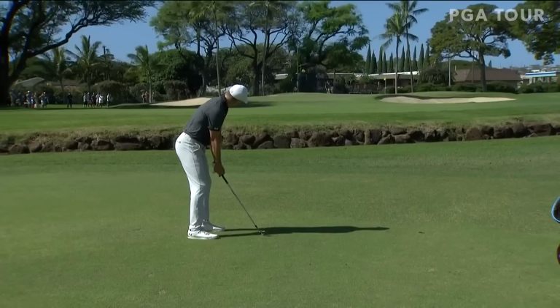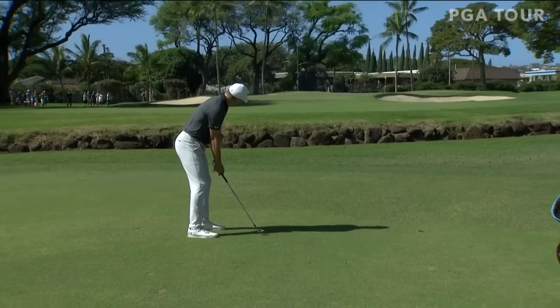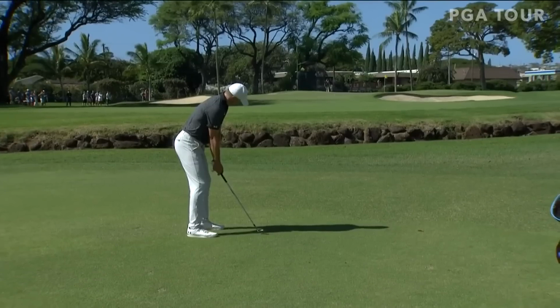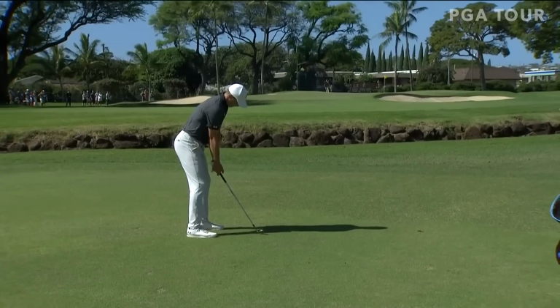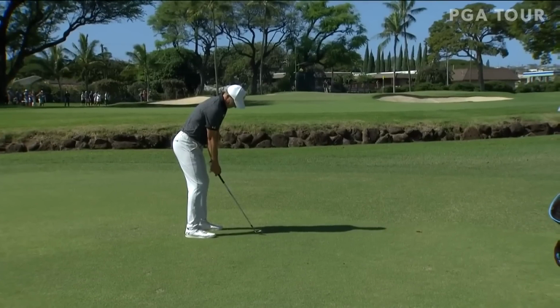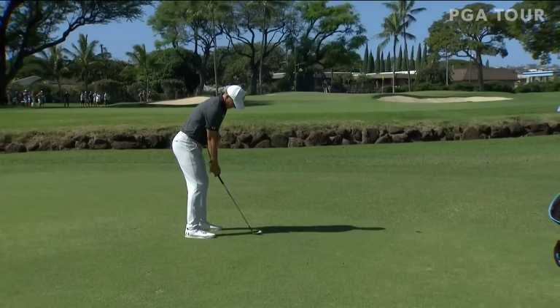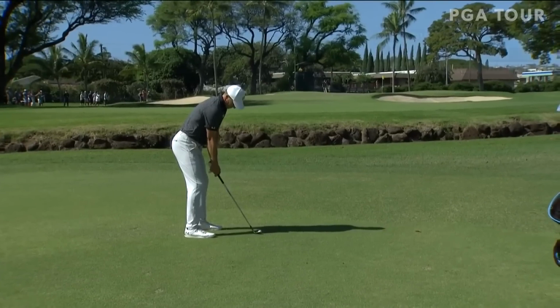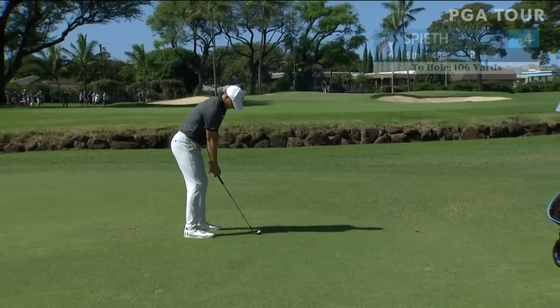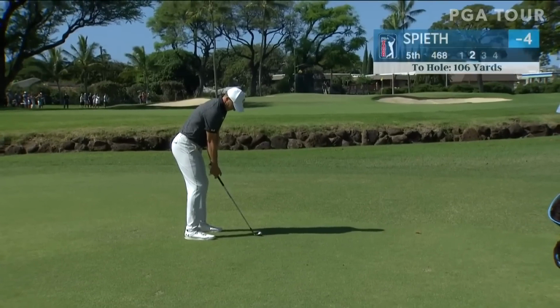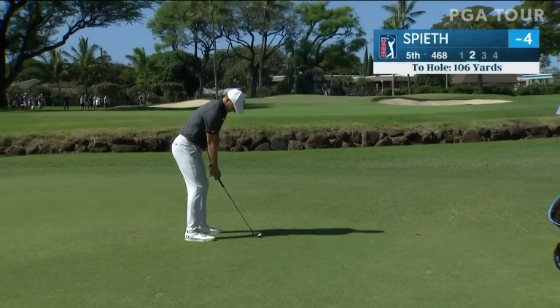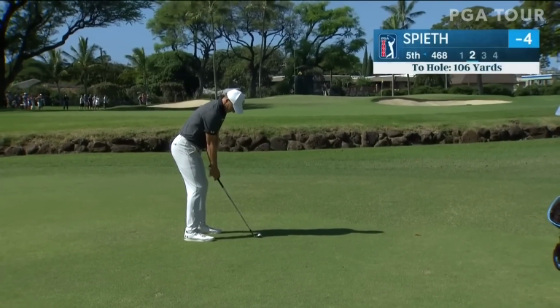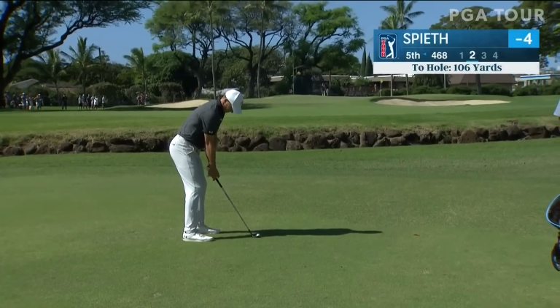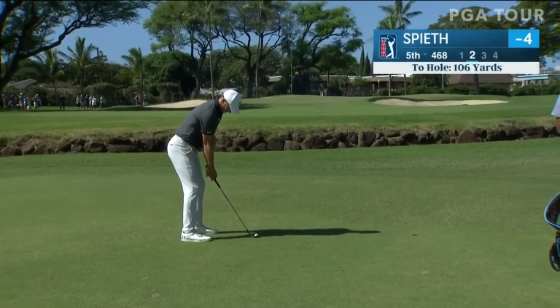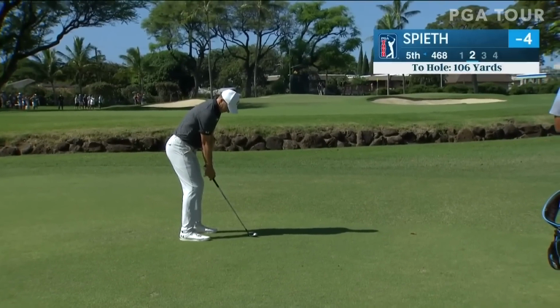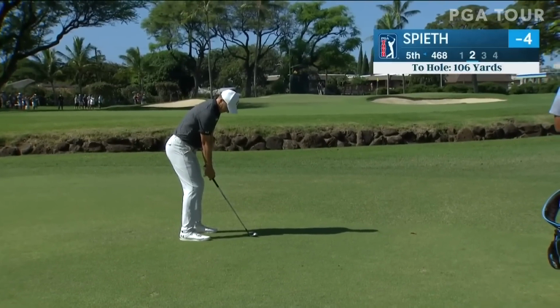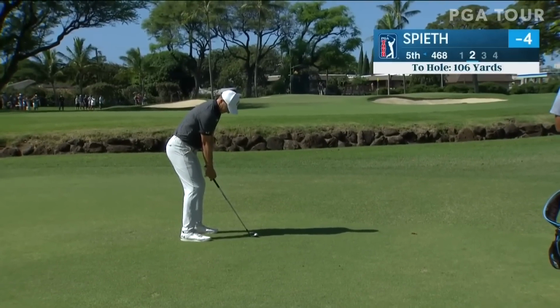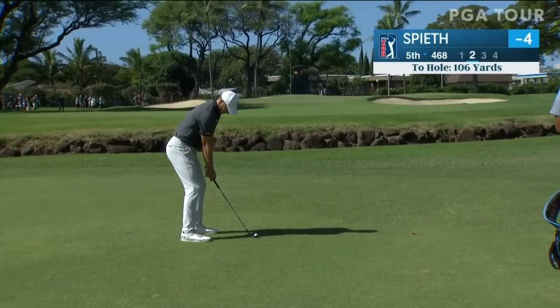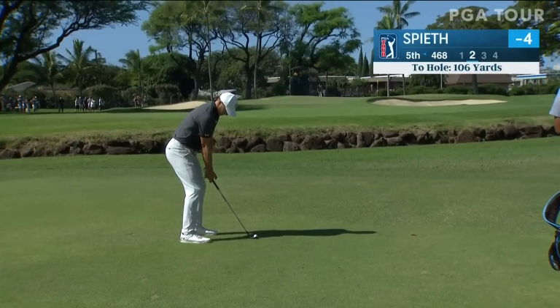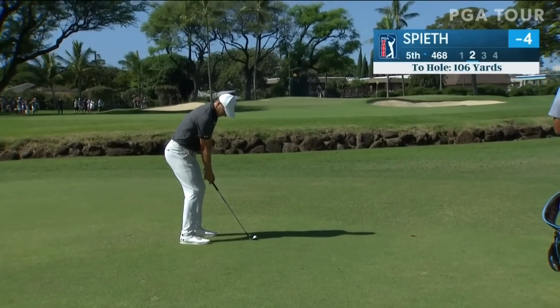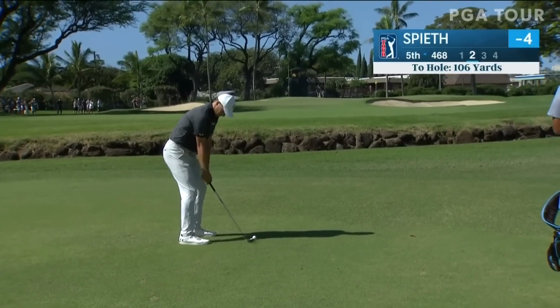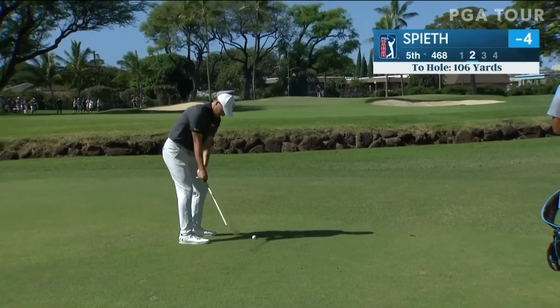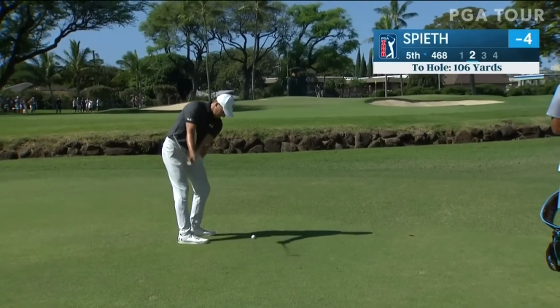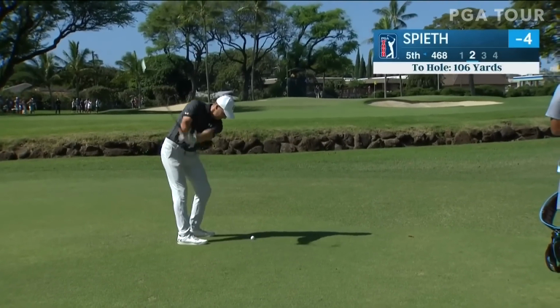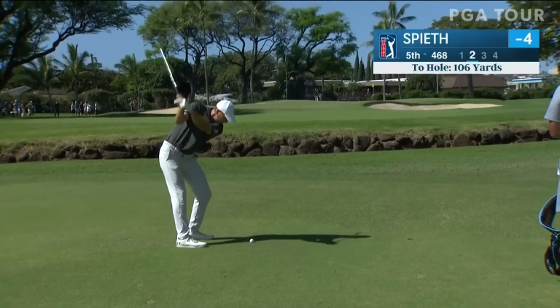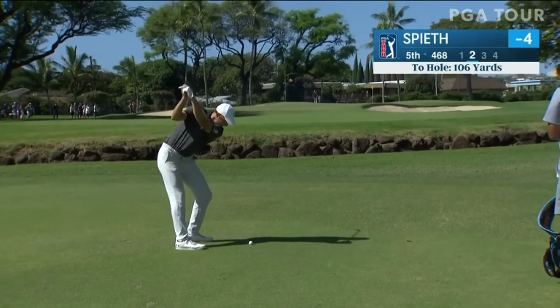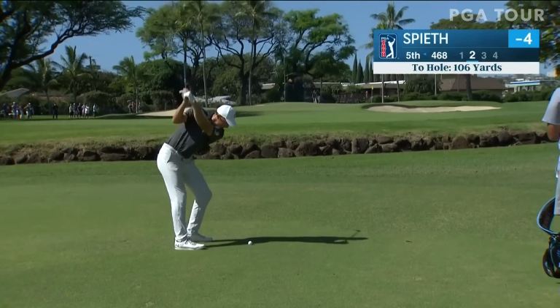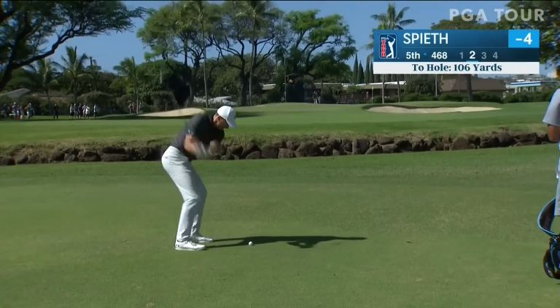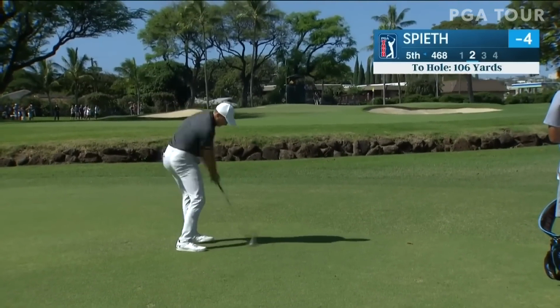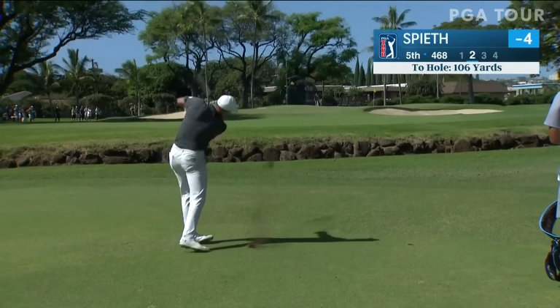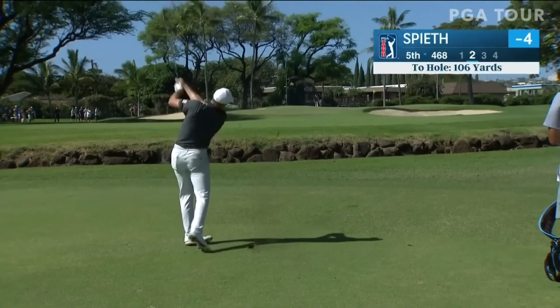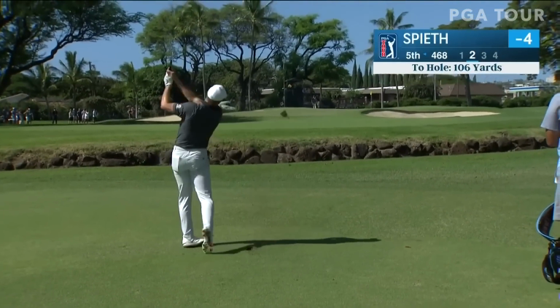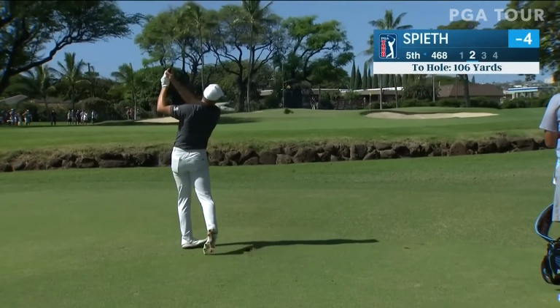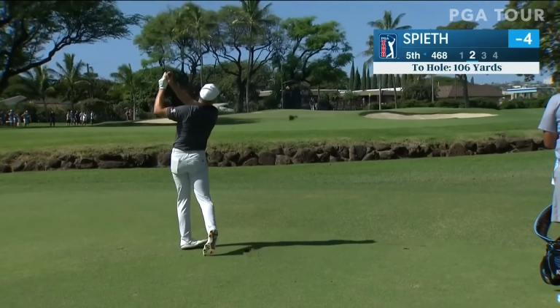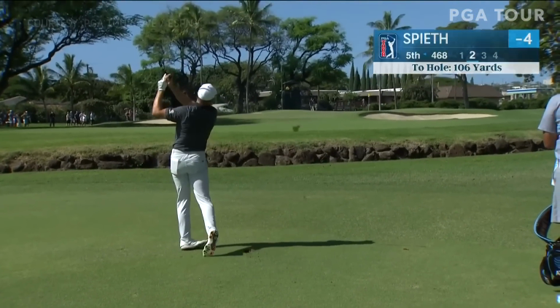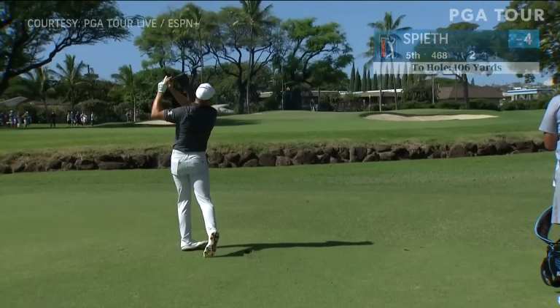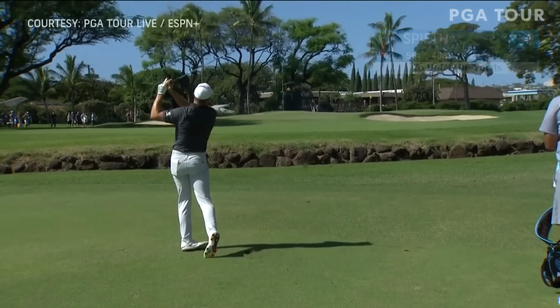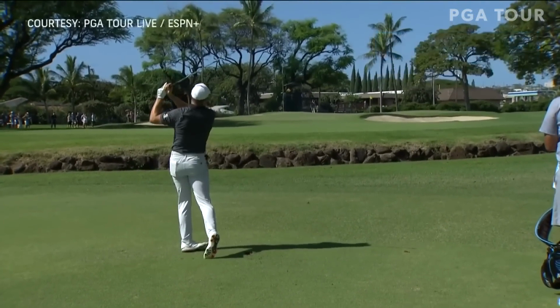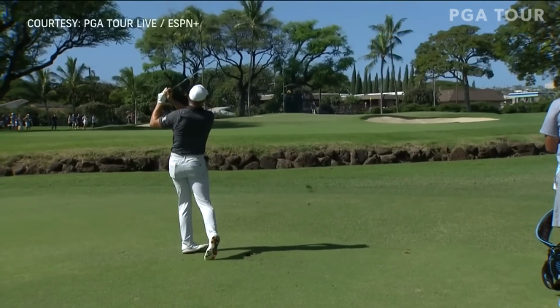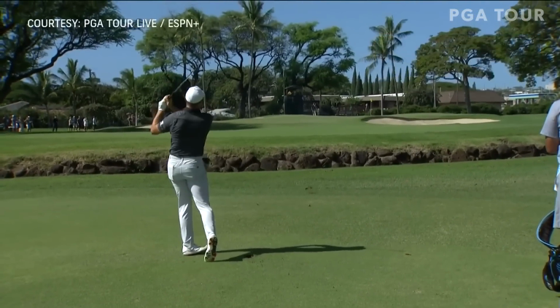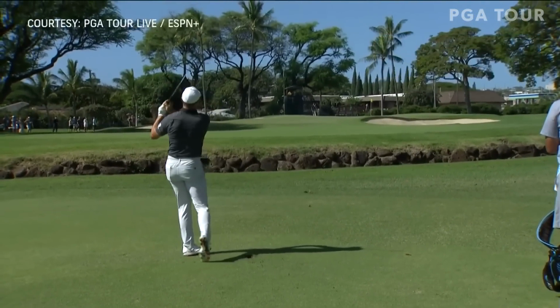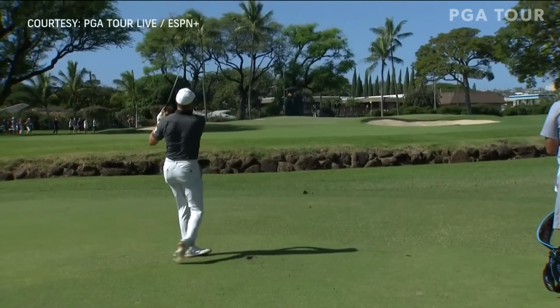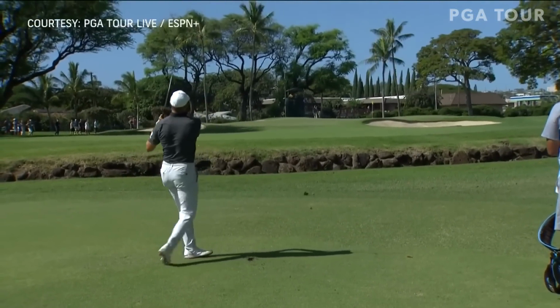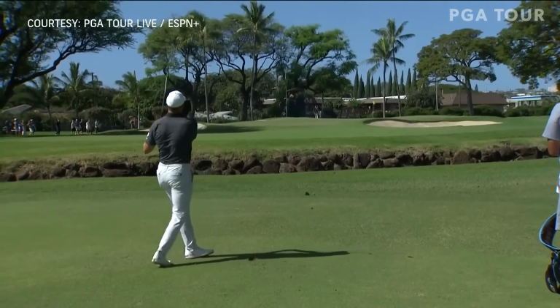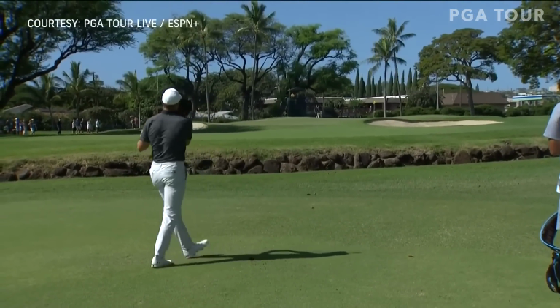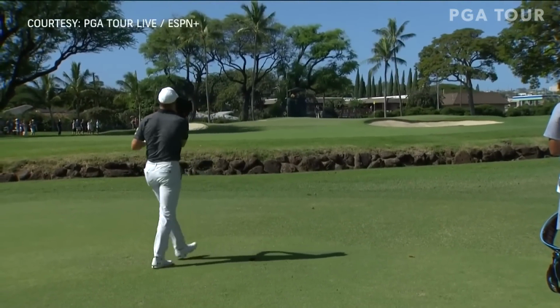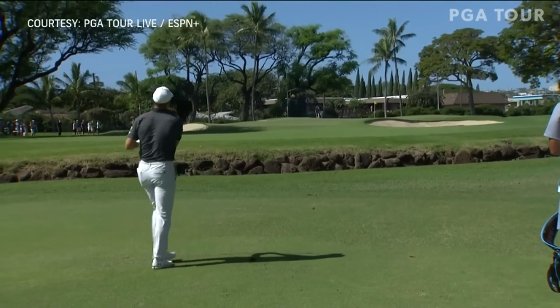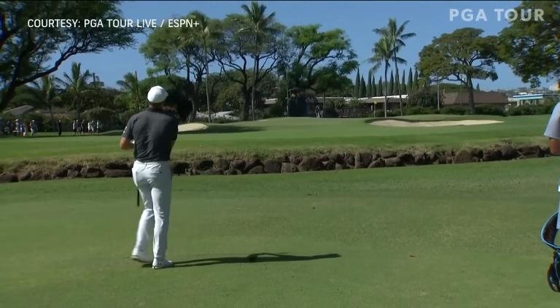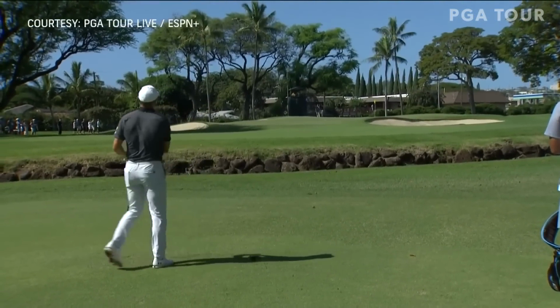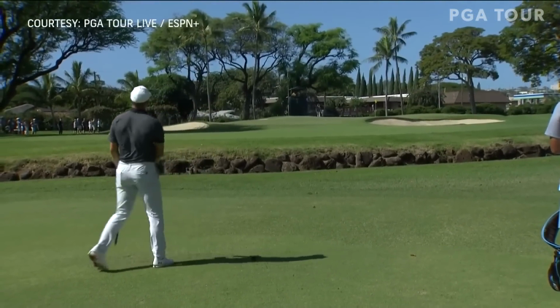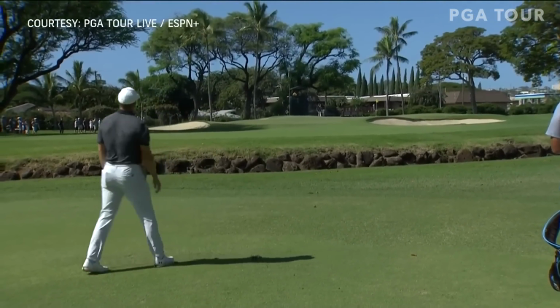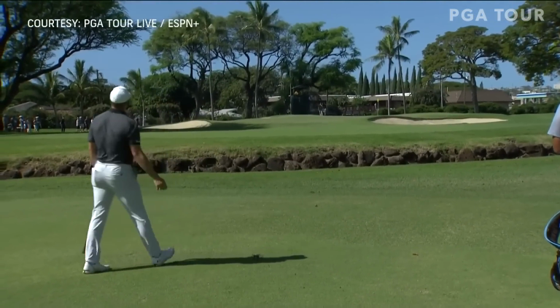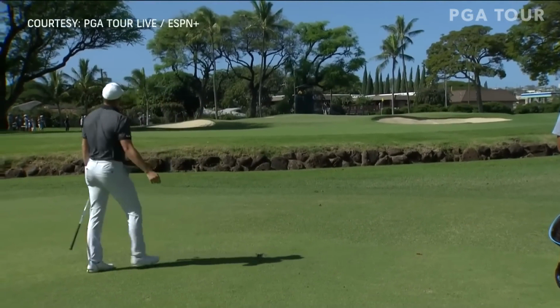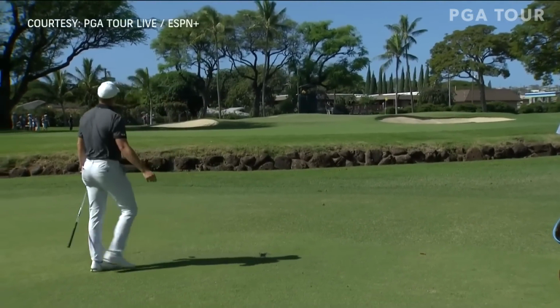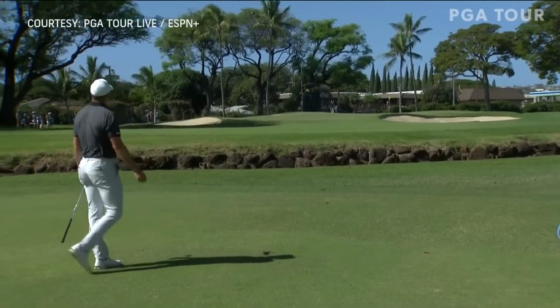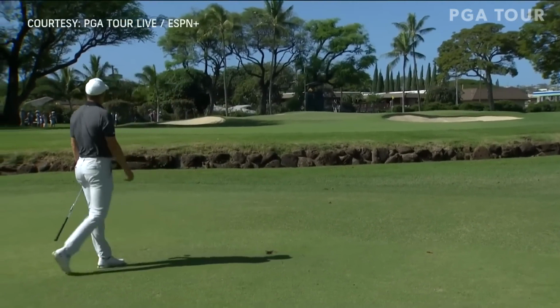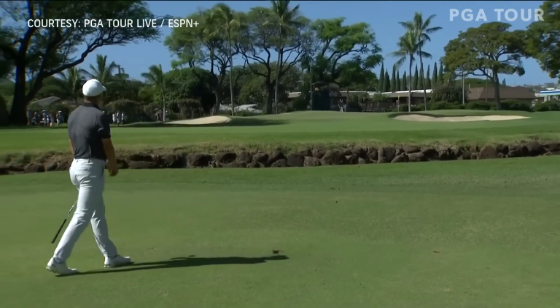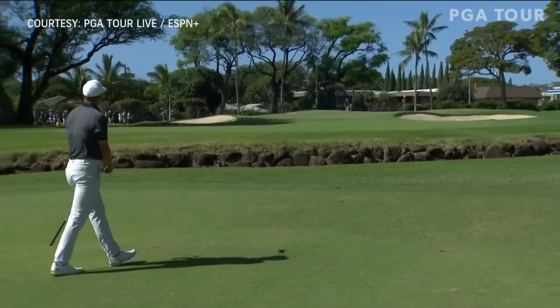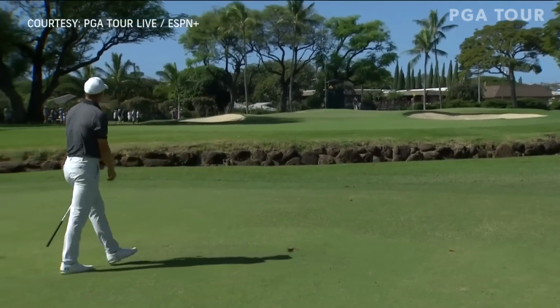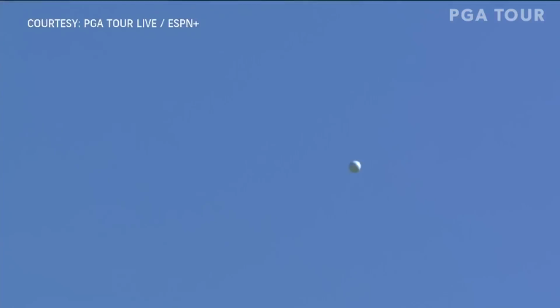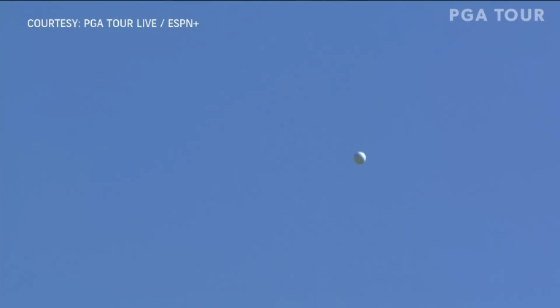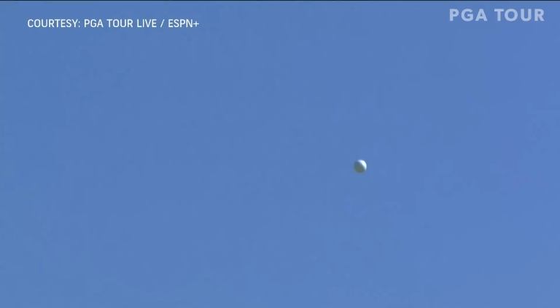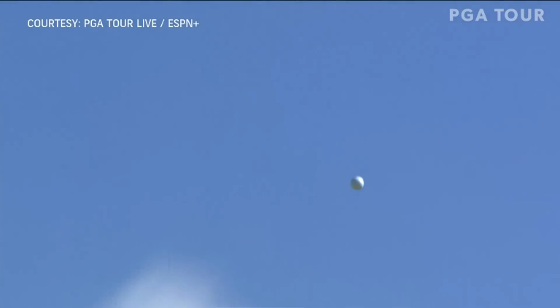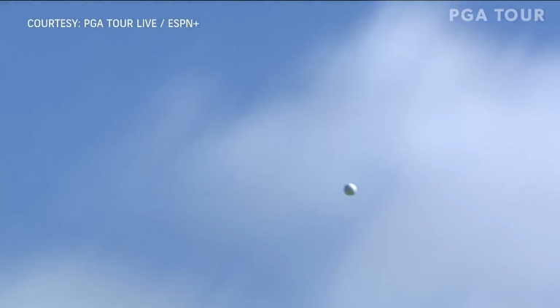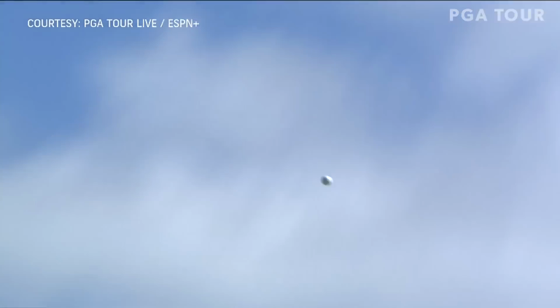He has designs on winning for the first time in eight years. Jordan Spieth is here for the first time in four years.